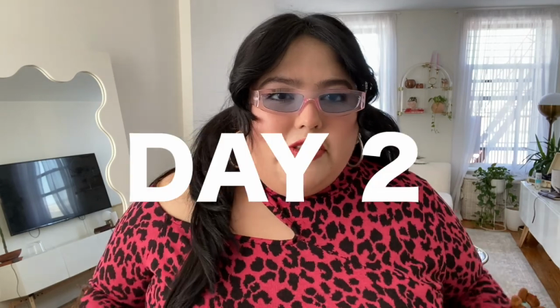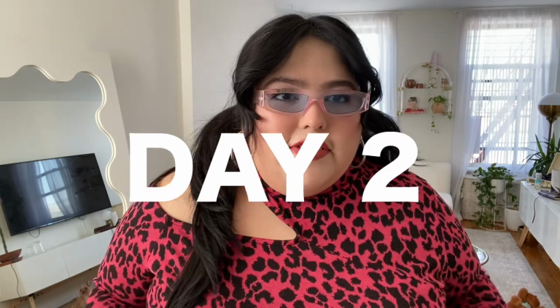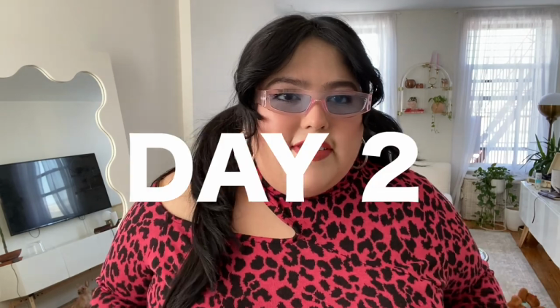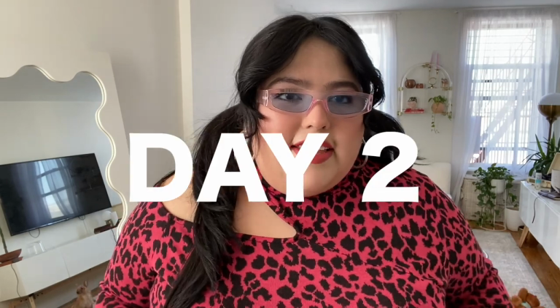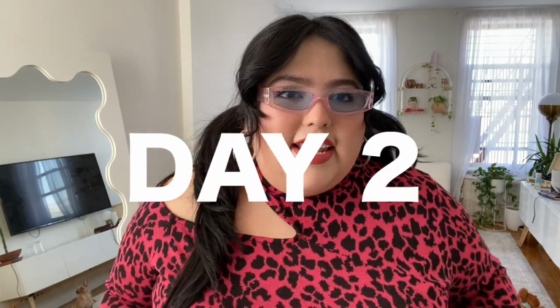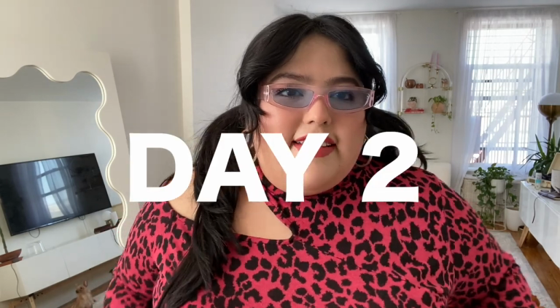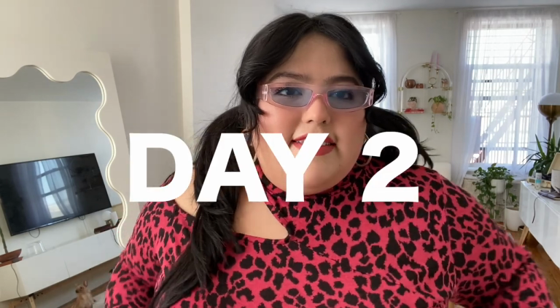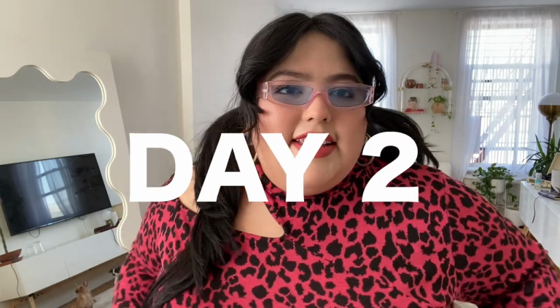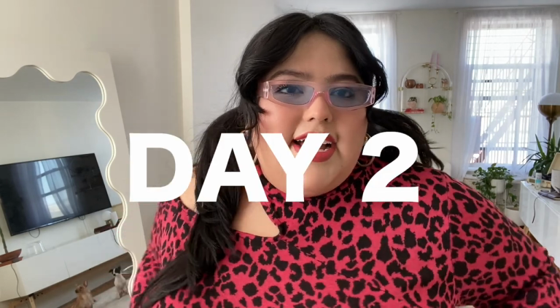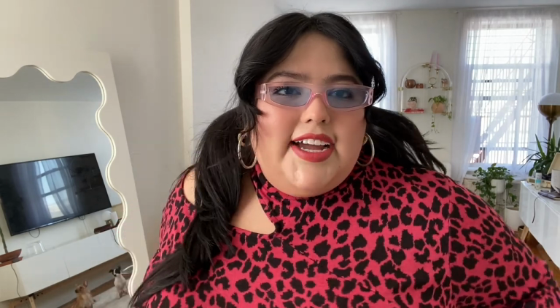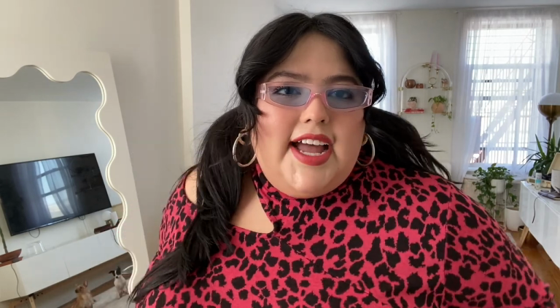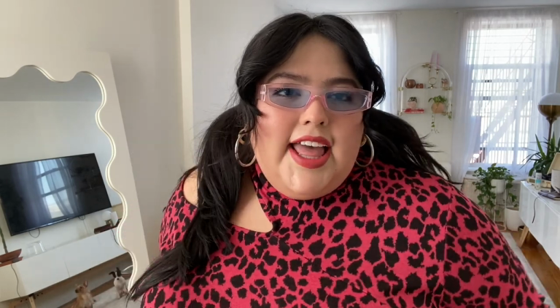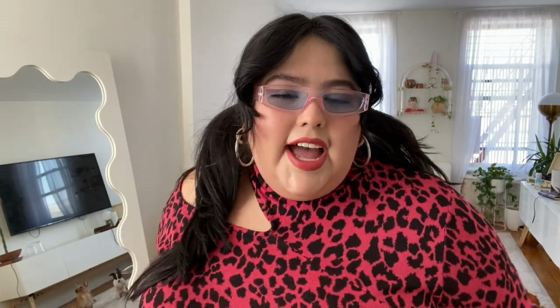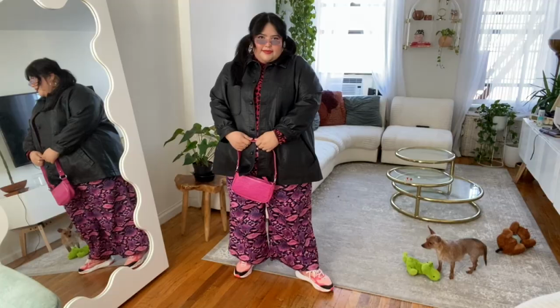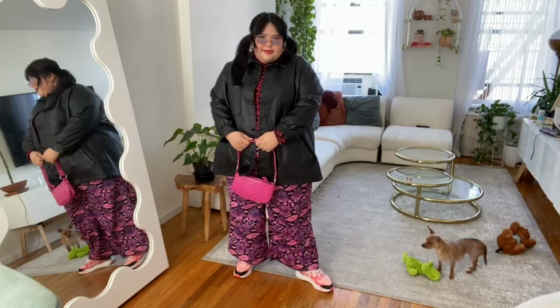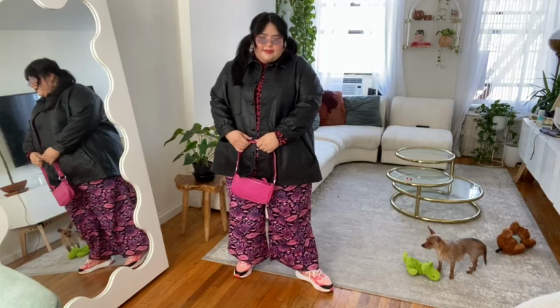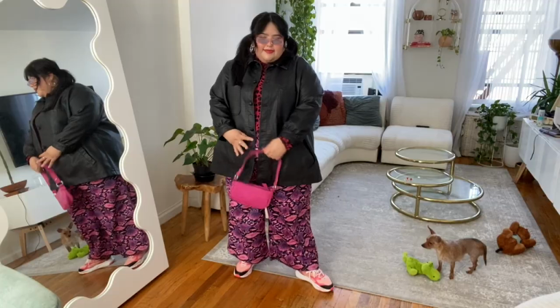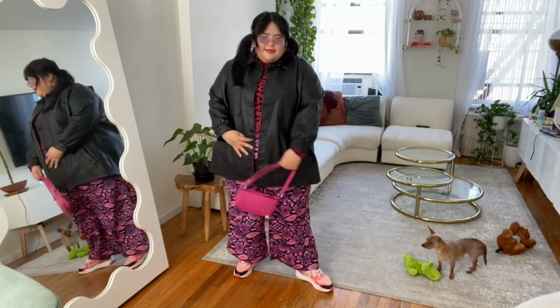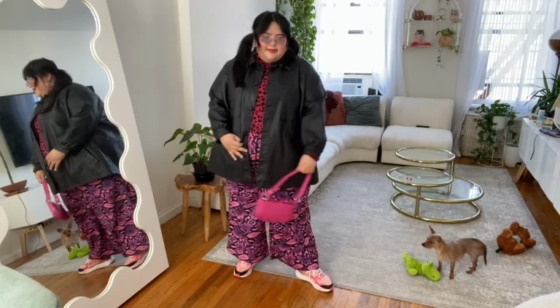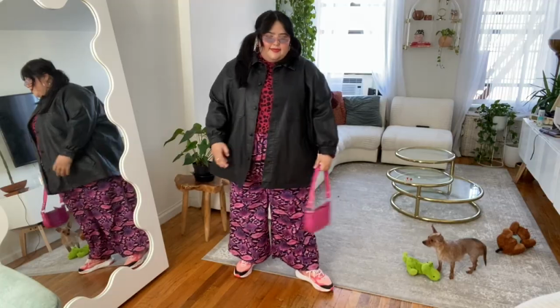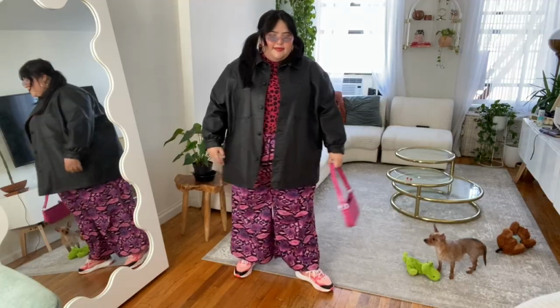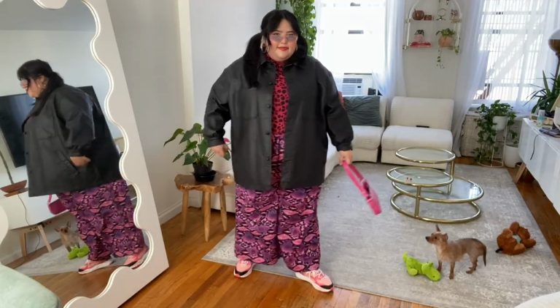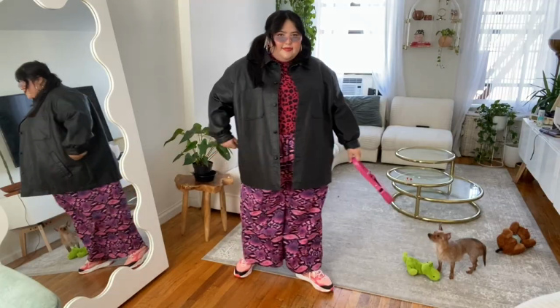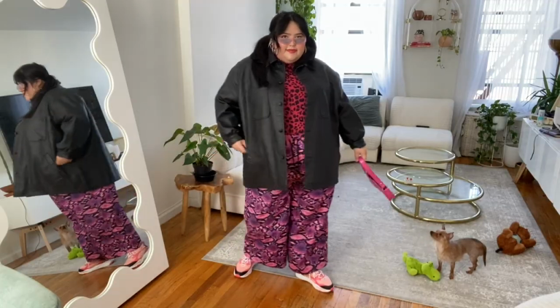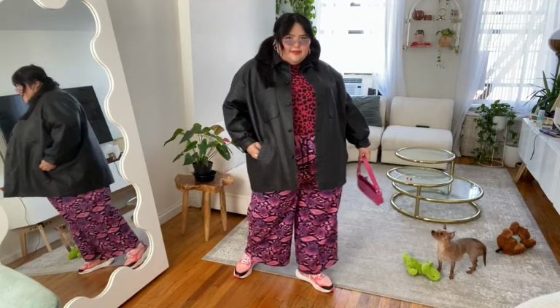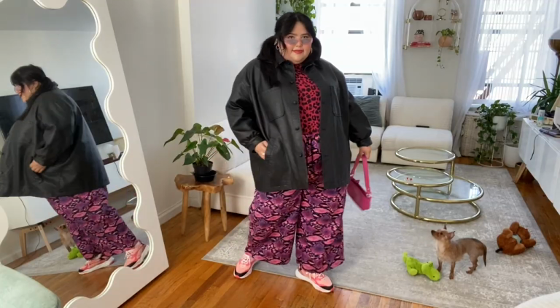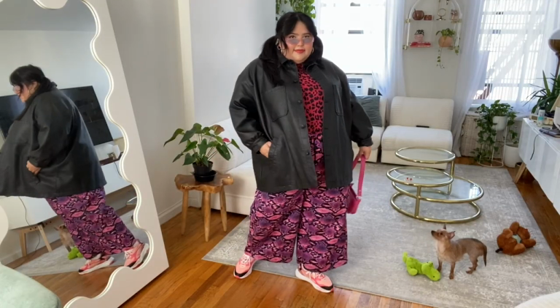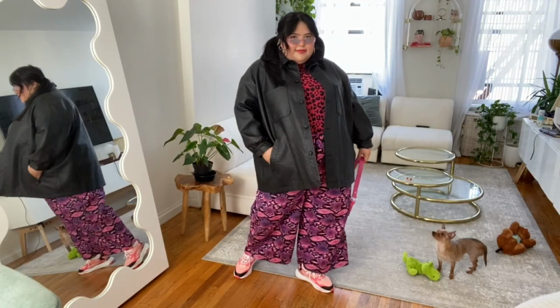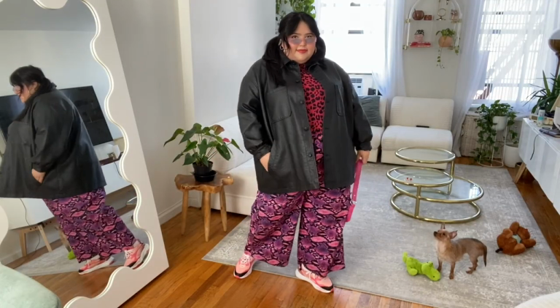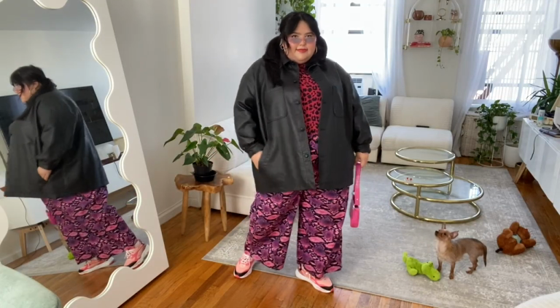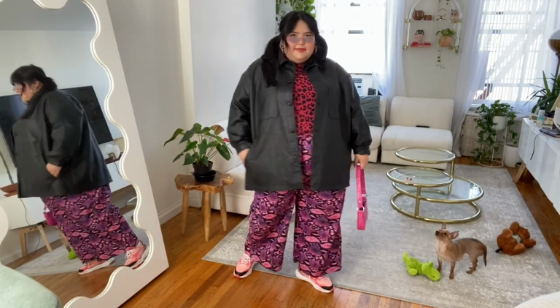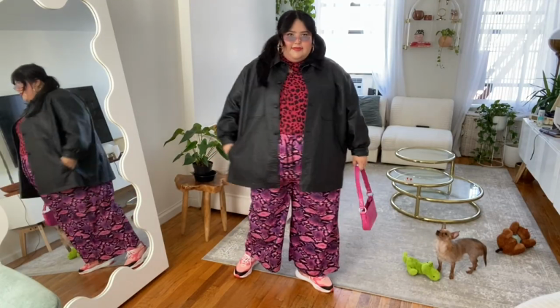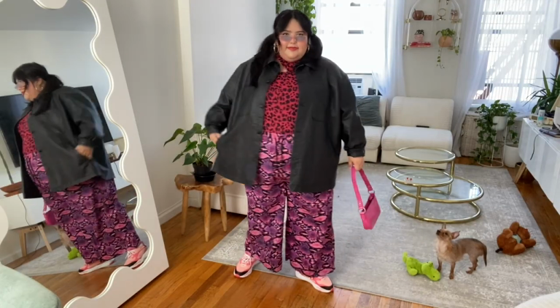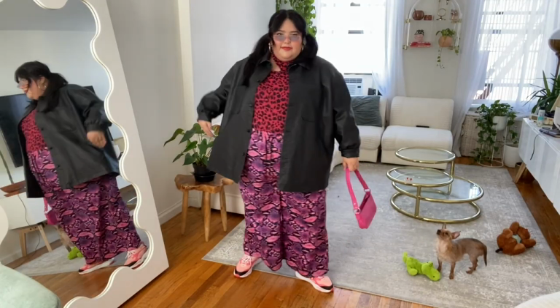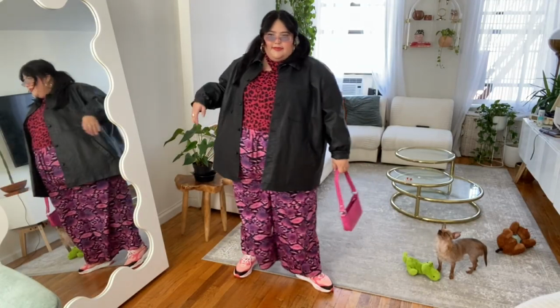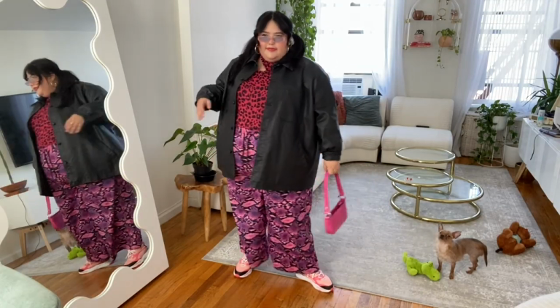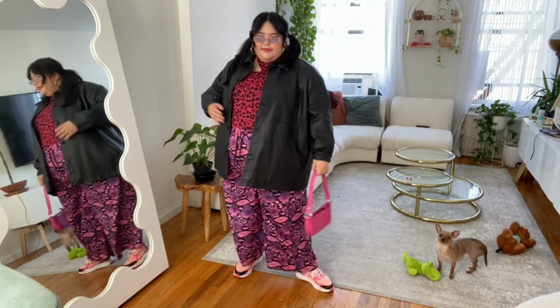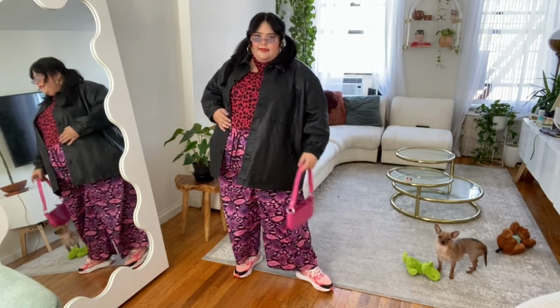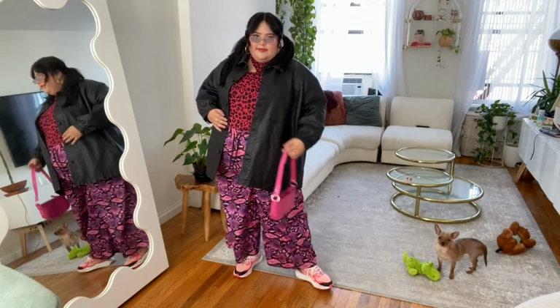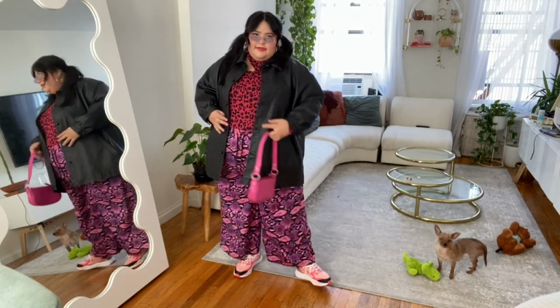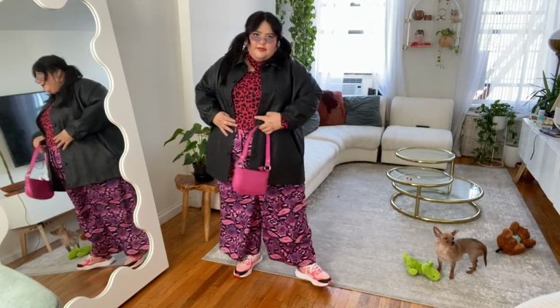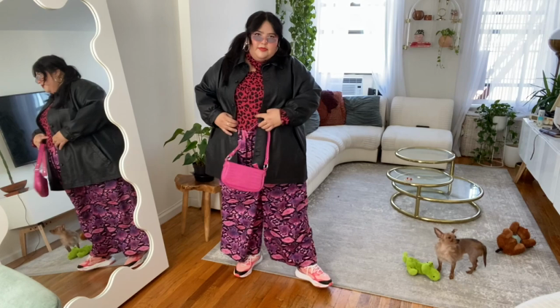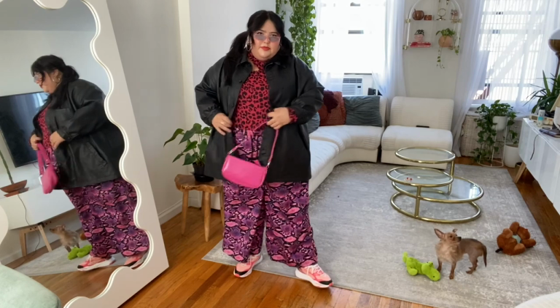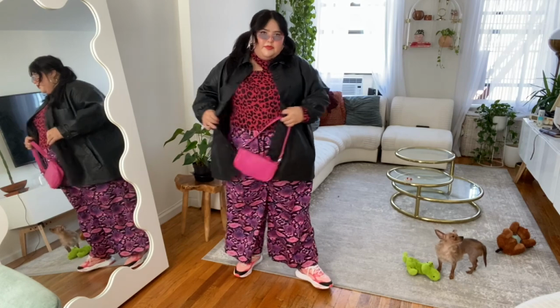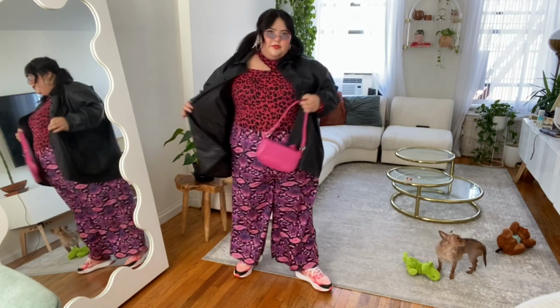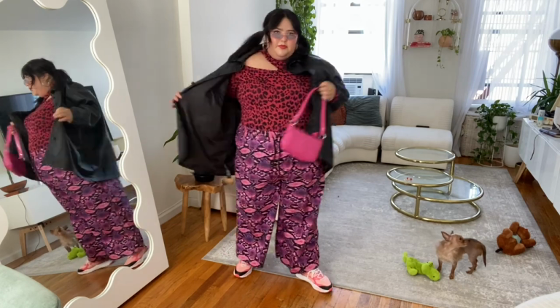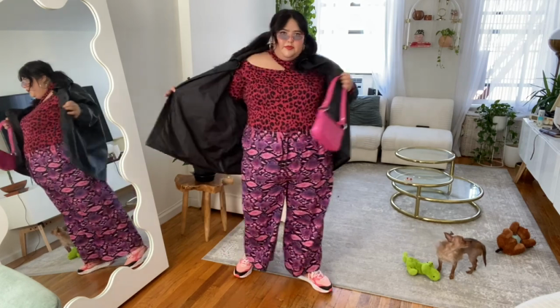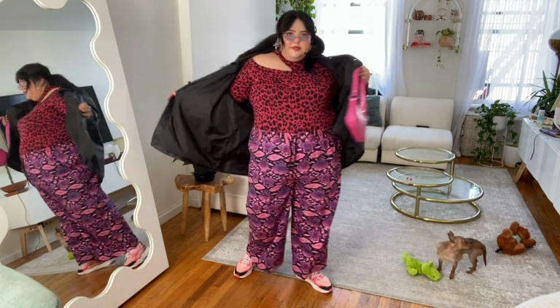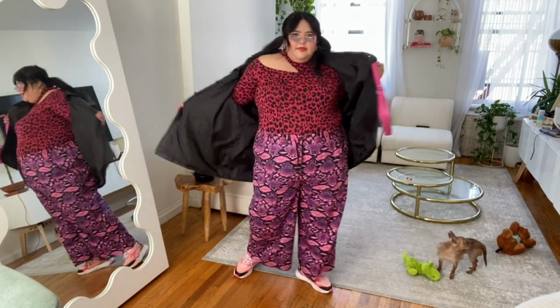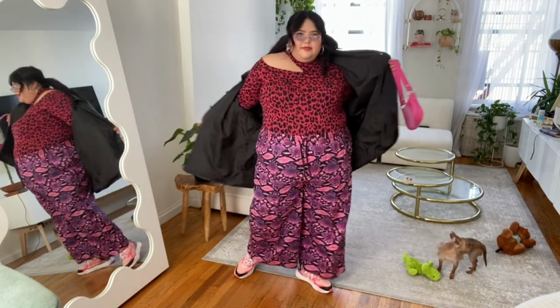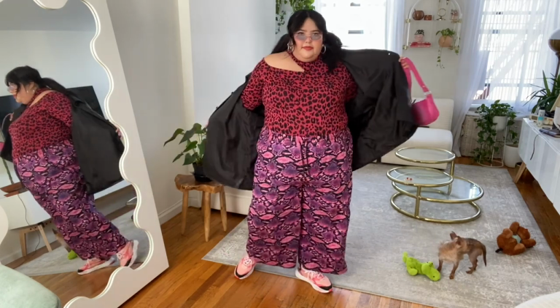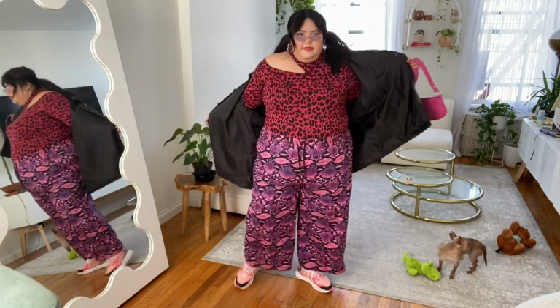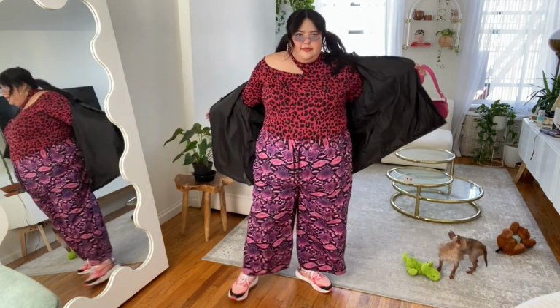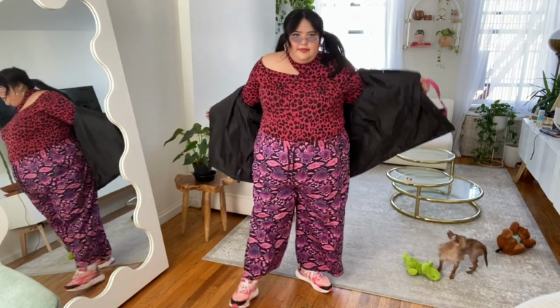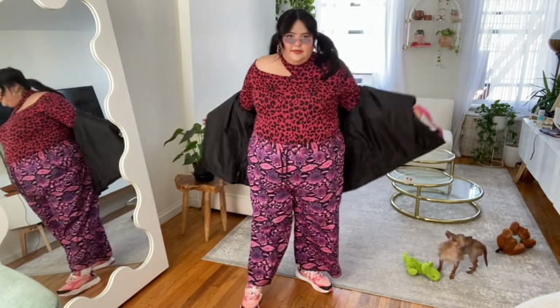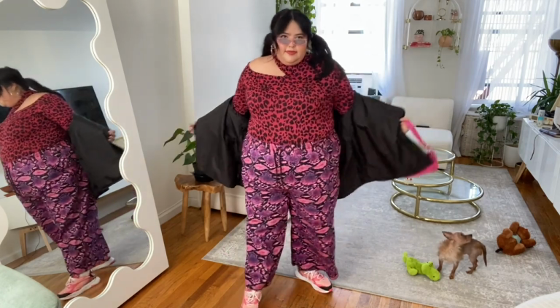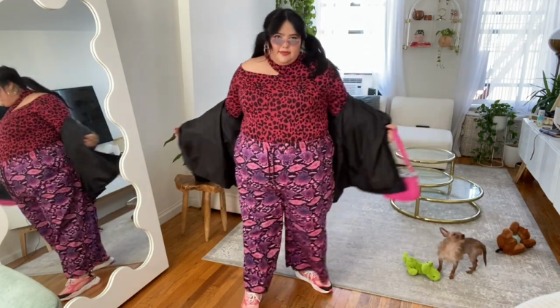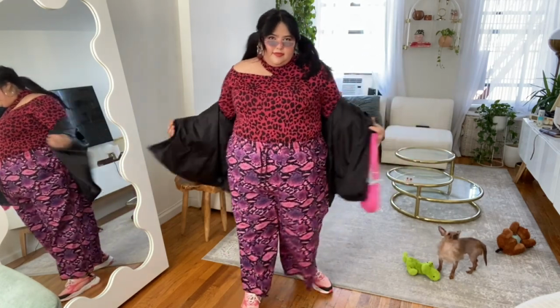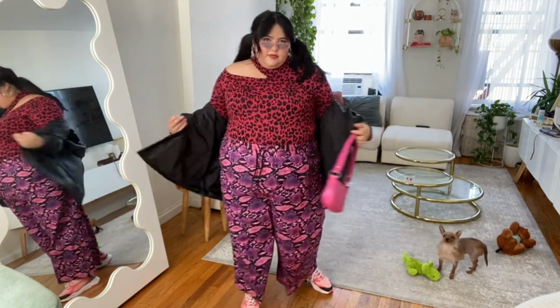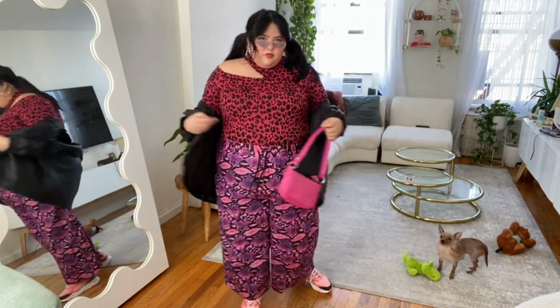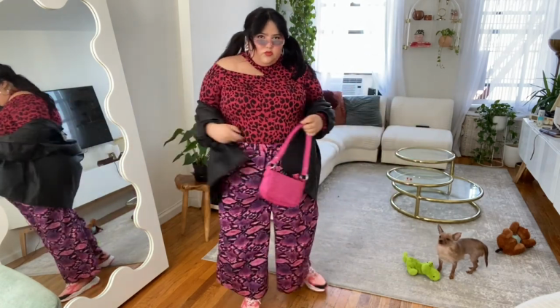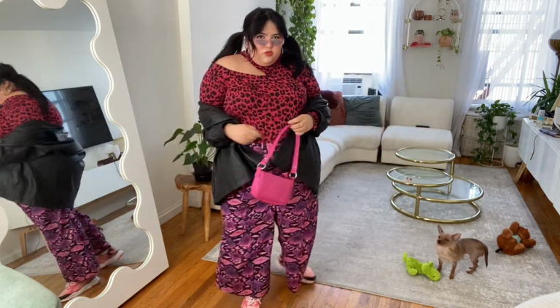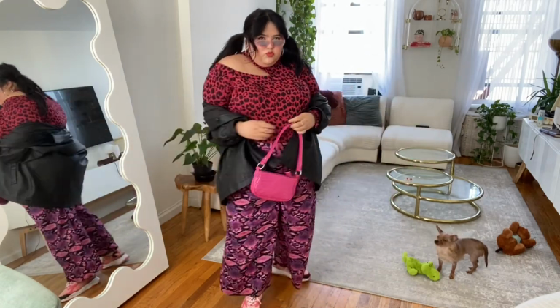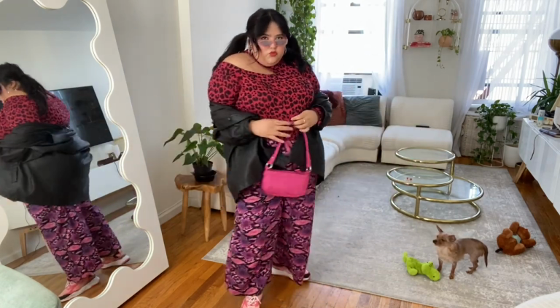This is today's look. My friends from TikTok helped me pick it out, so make sure you're following me there so you can help me get dressed every day.